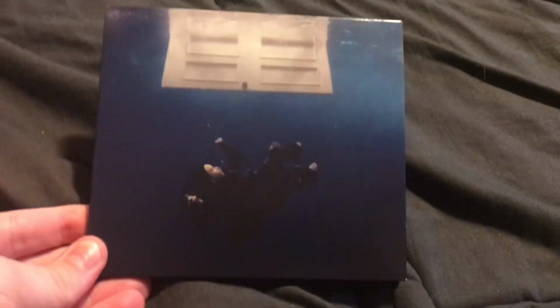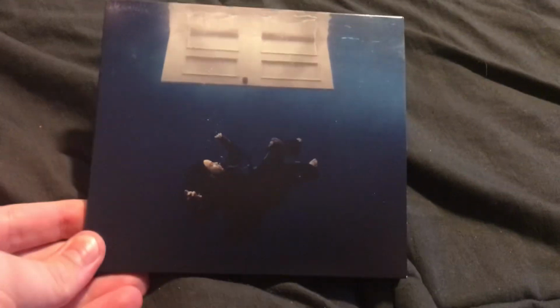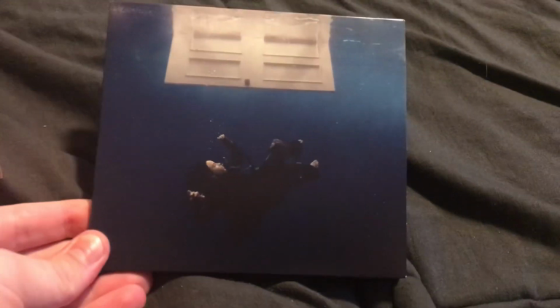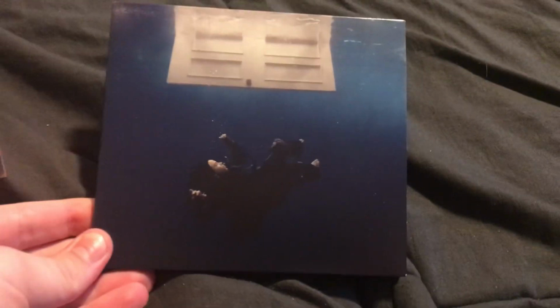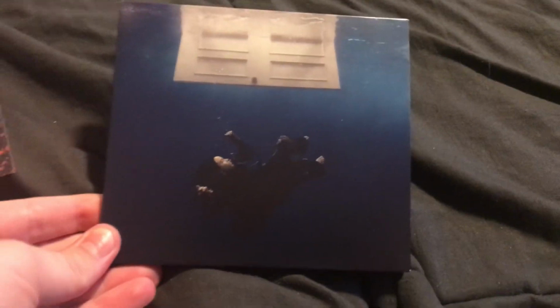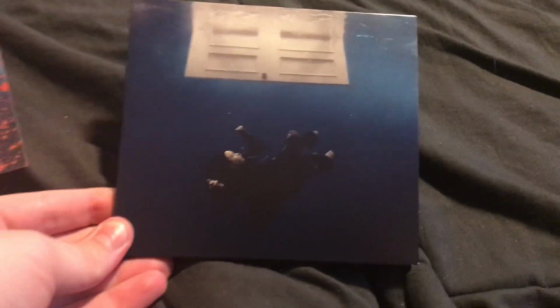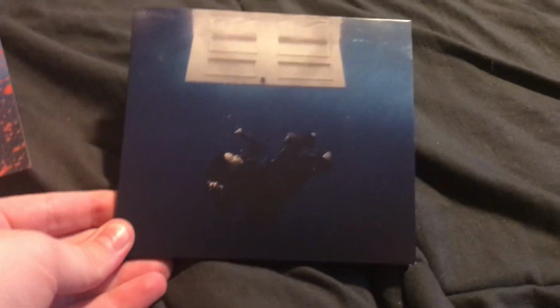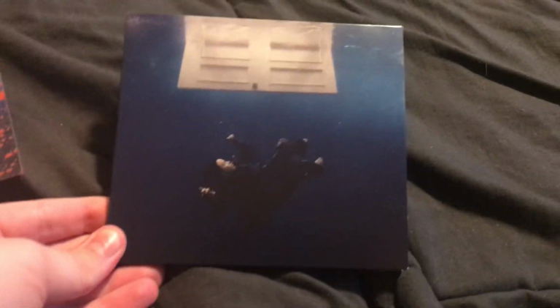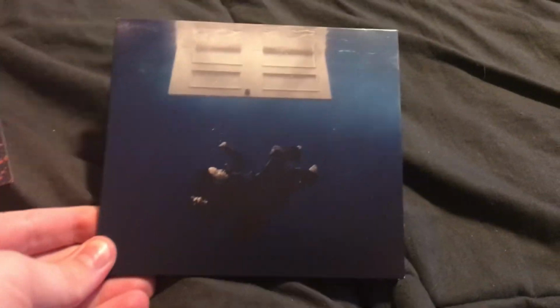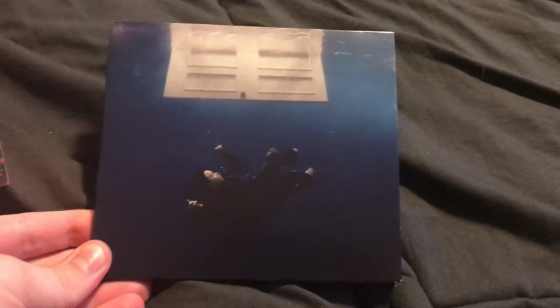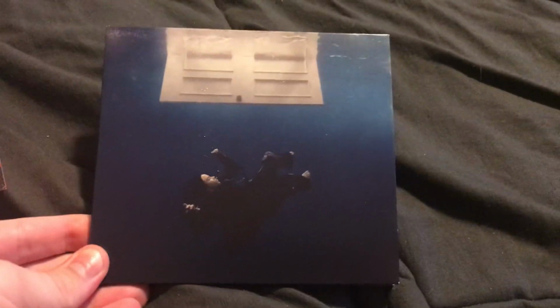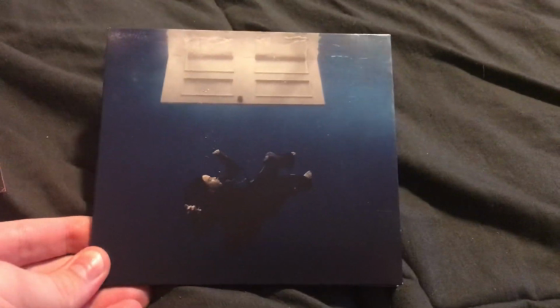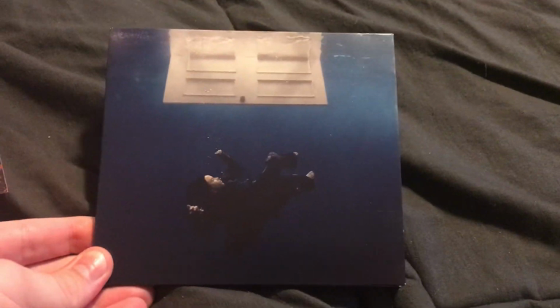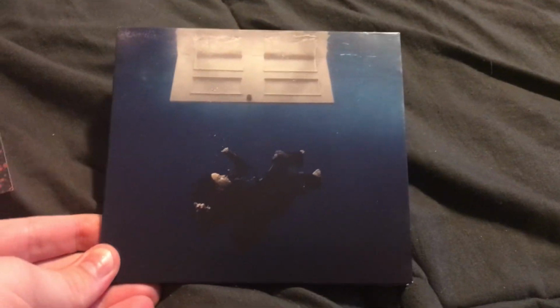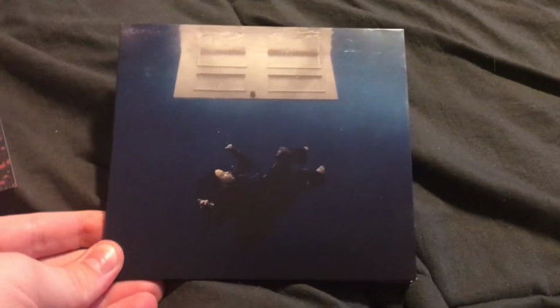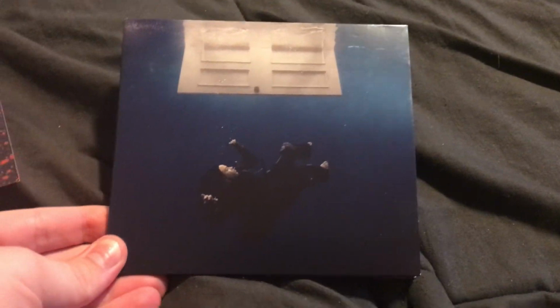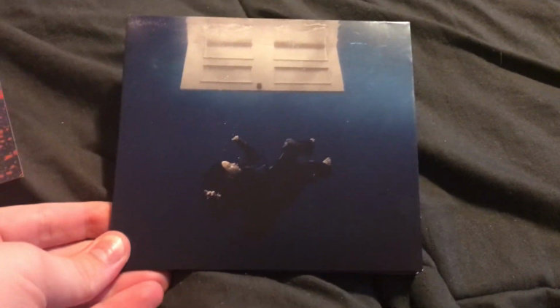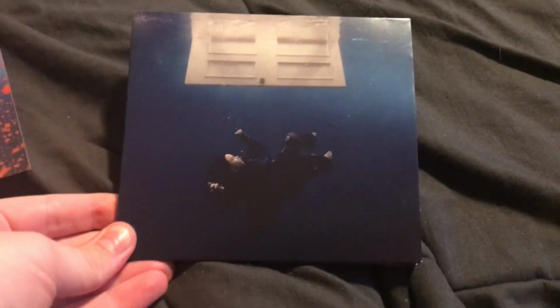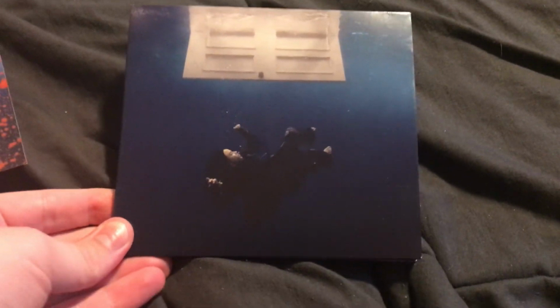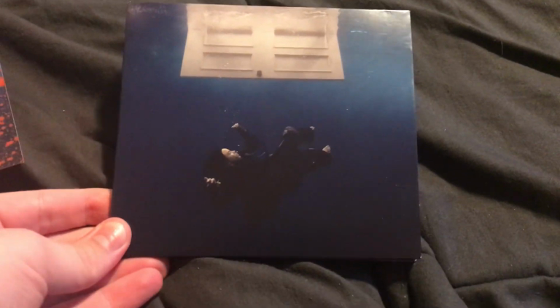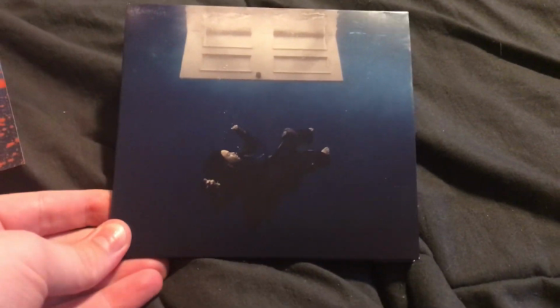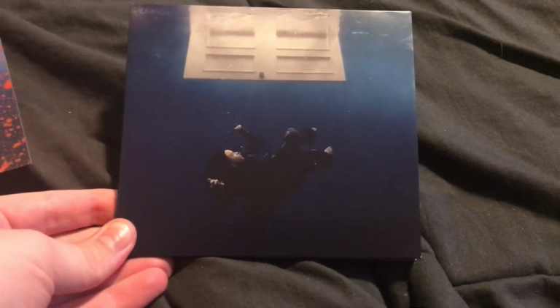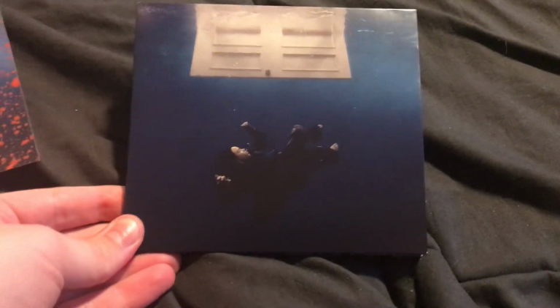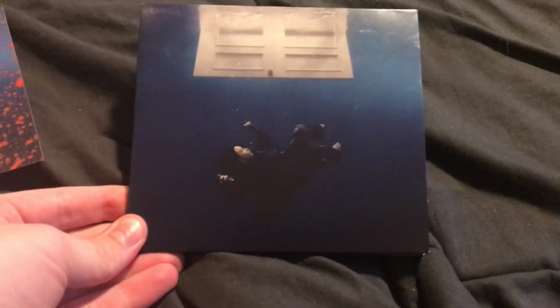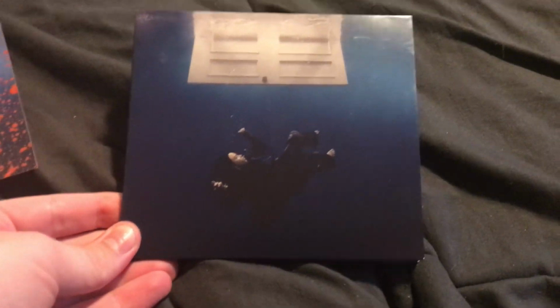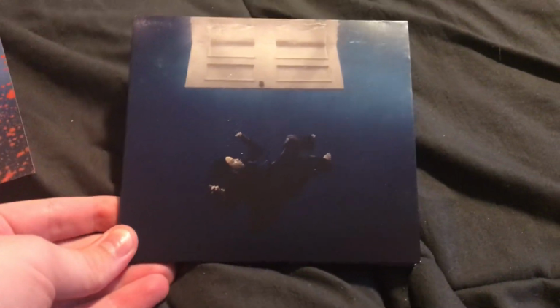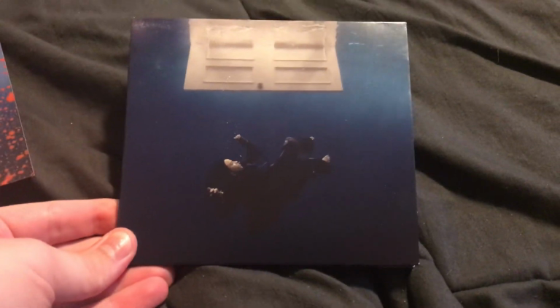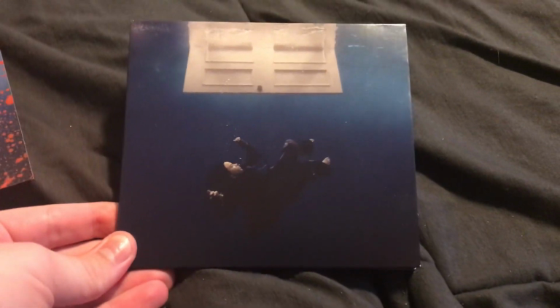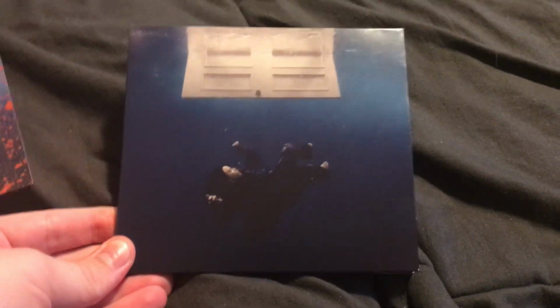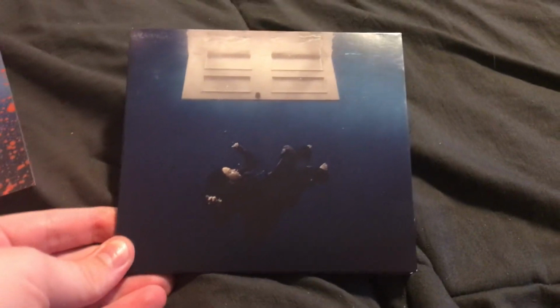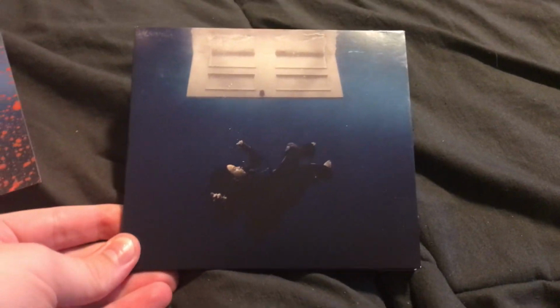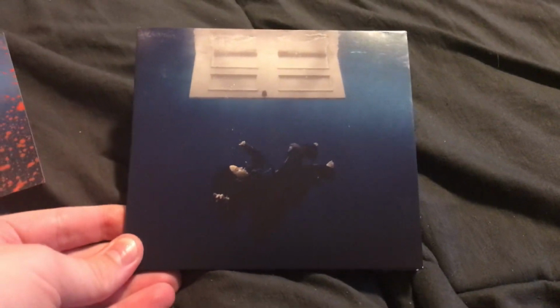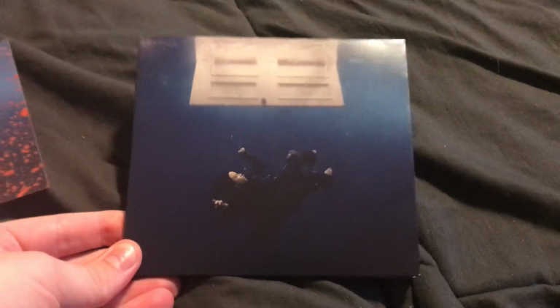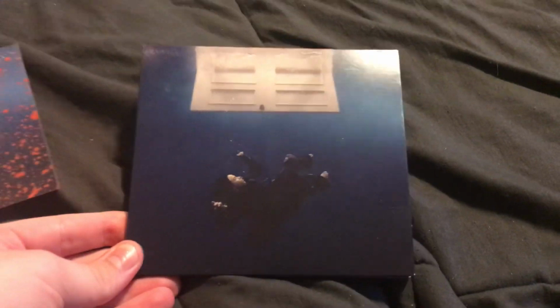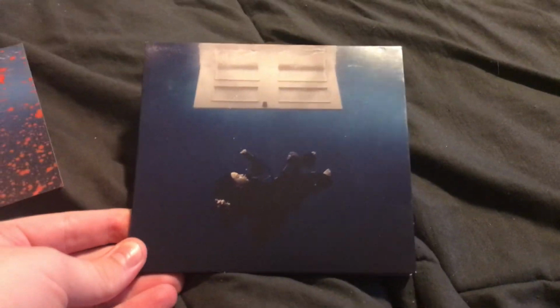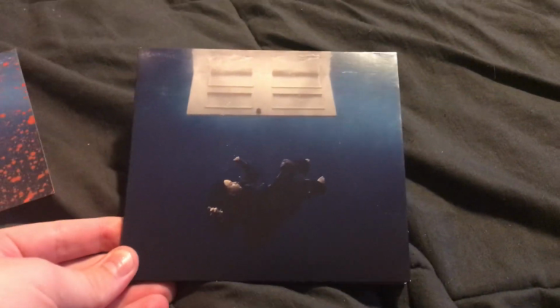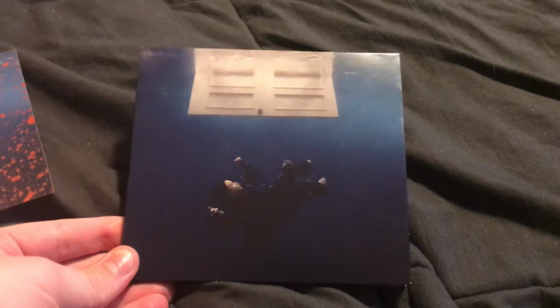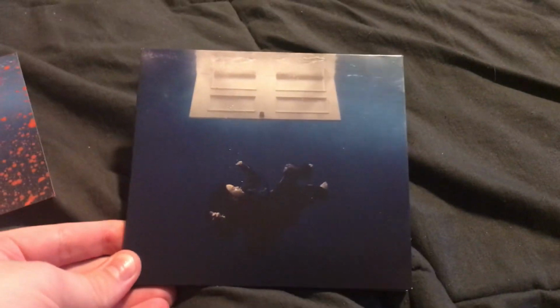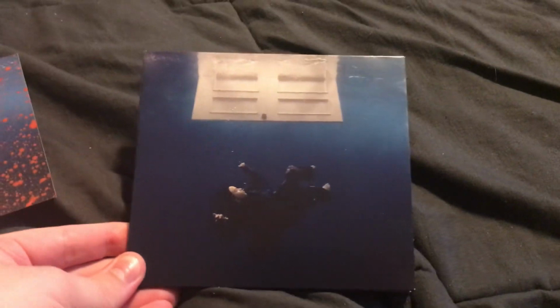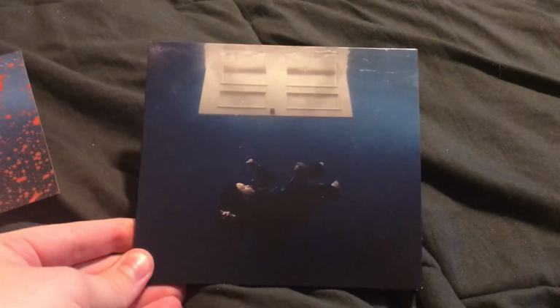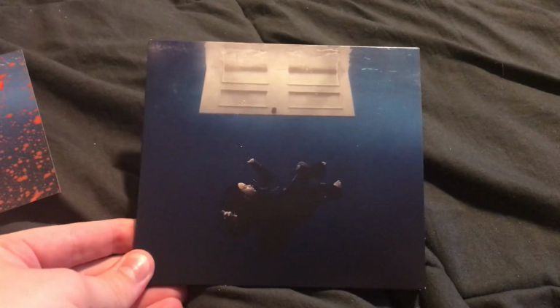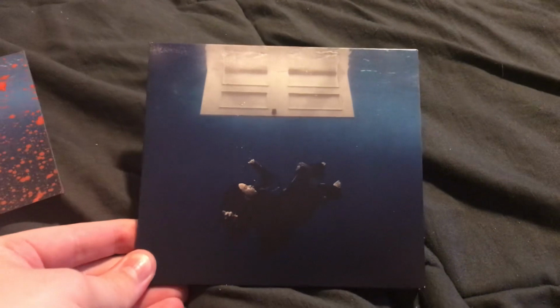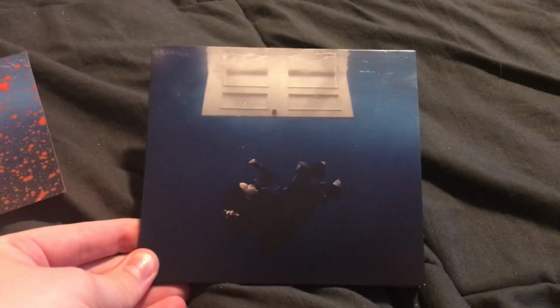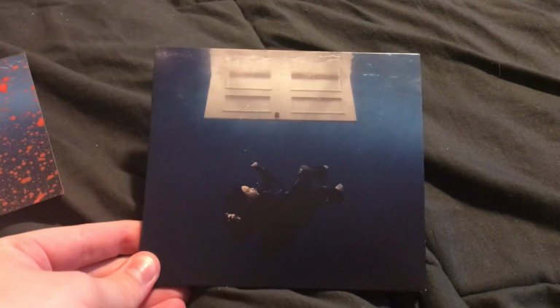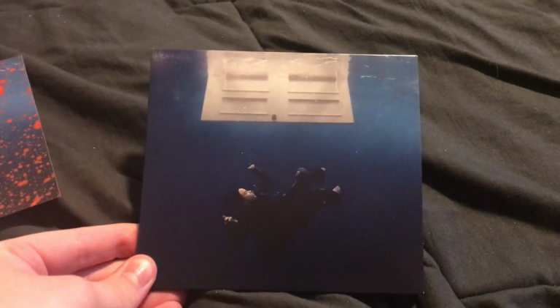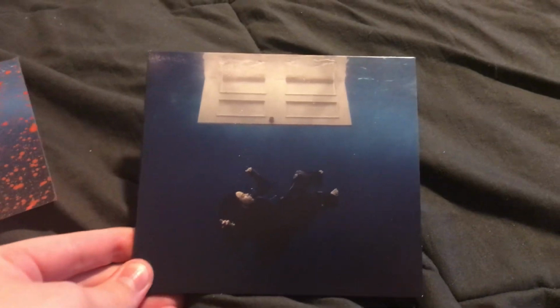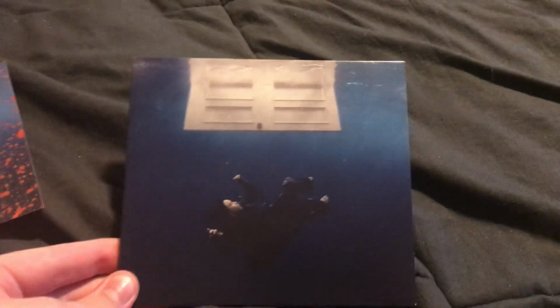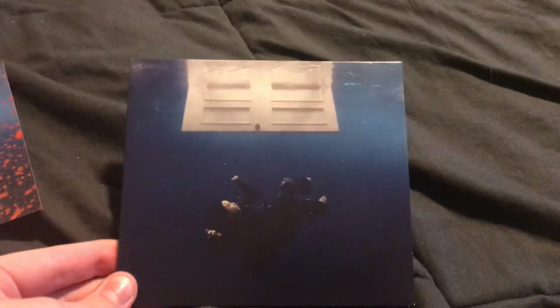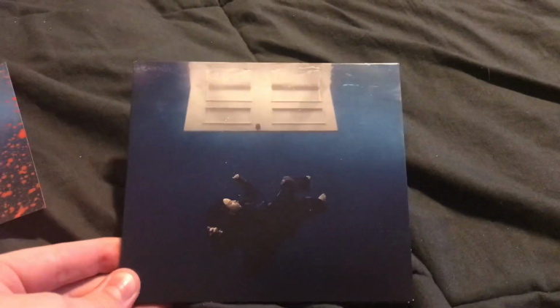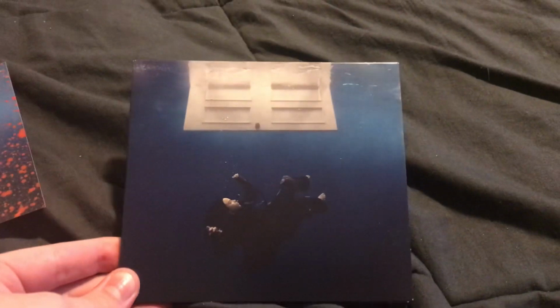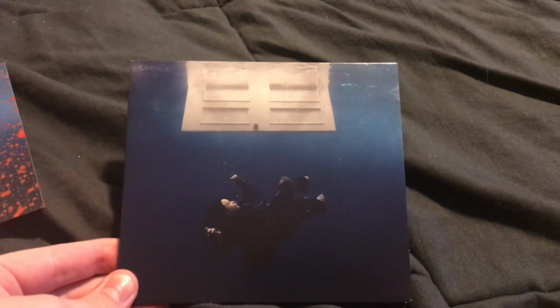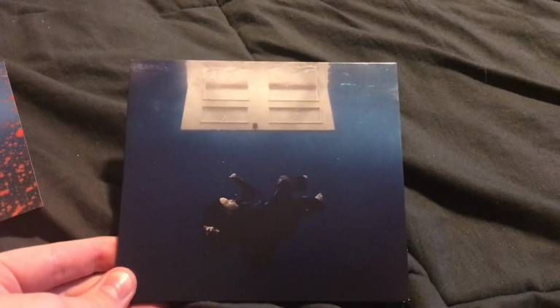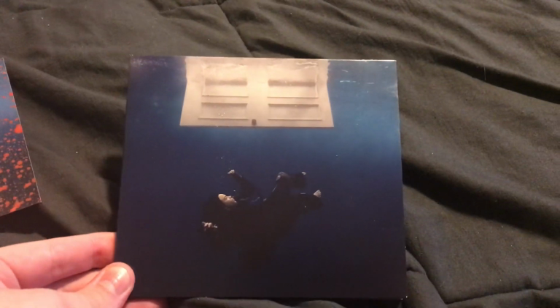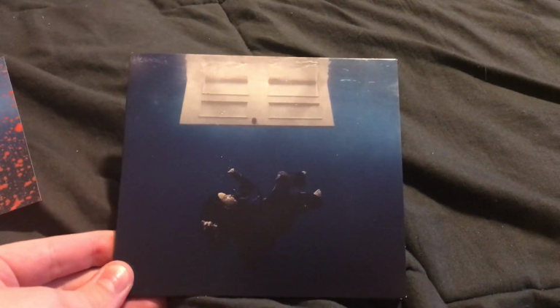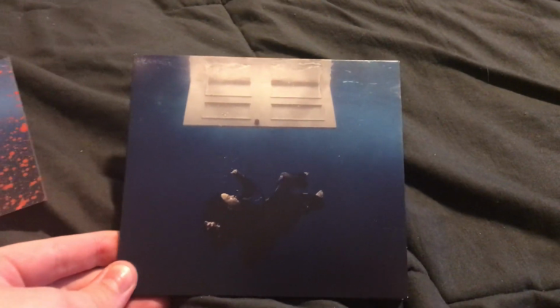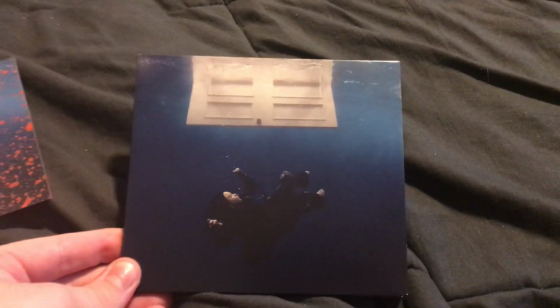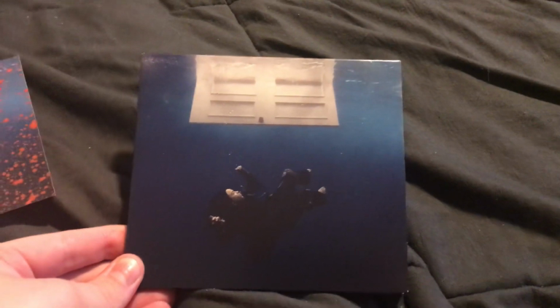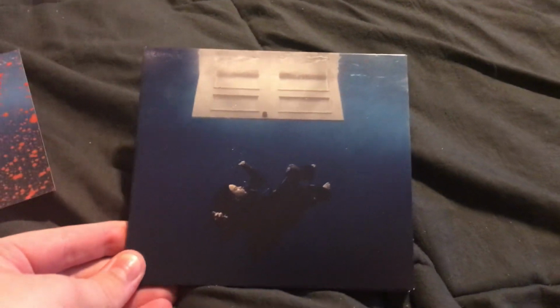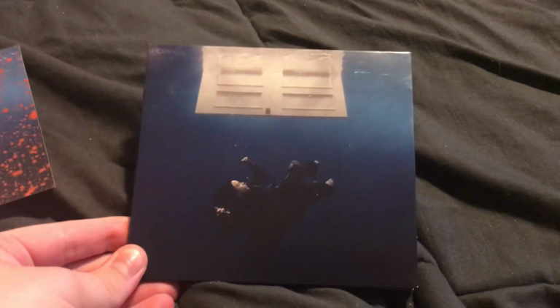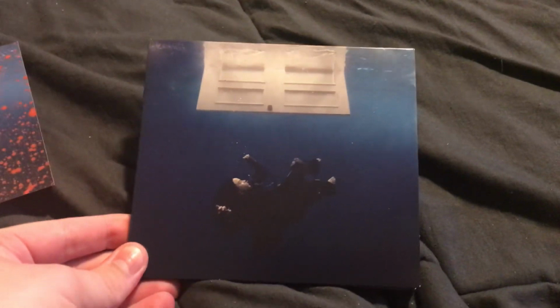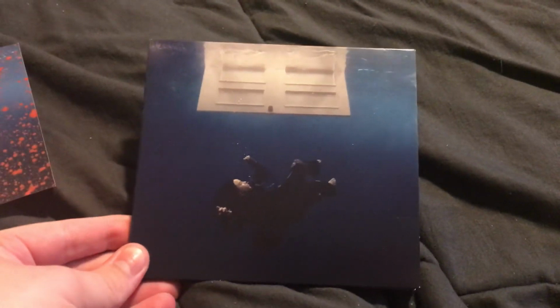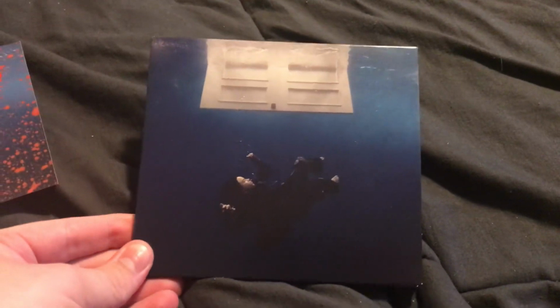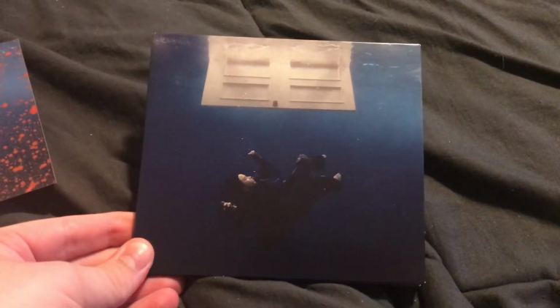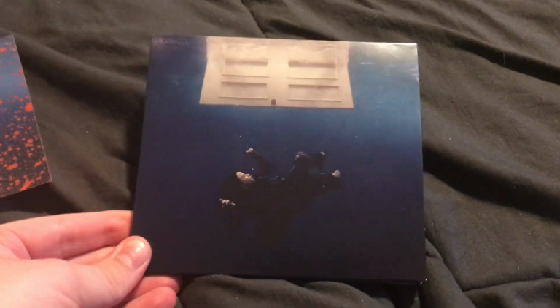Hello everybody, welcome back to my channel. Today we're going to be unboxing Billie Eilish's new CD called Hit Me Hard and Soft.